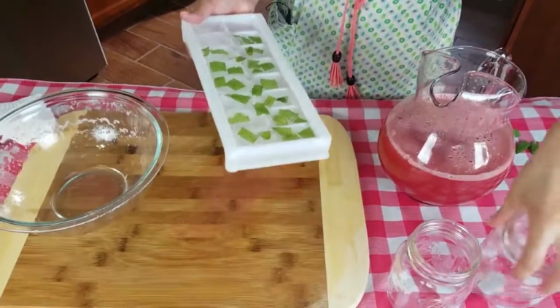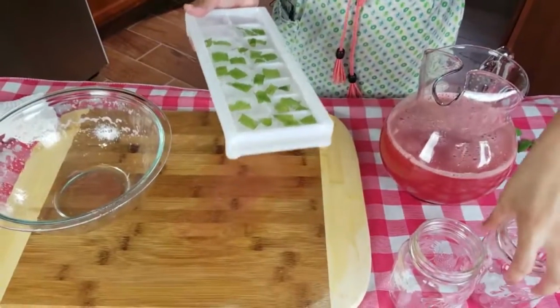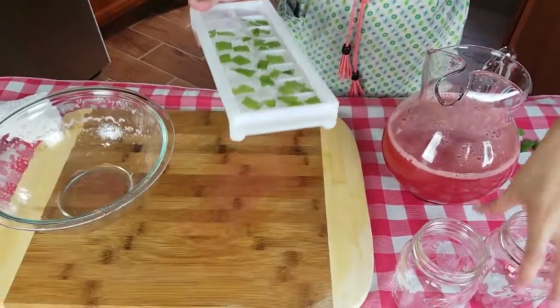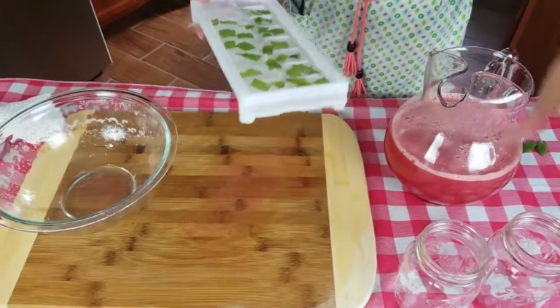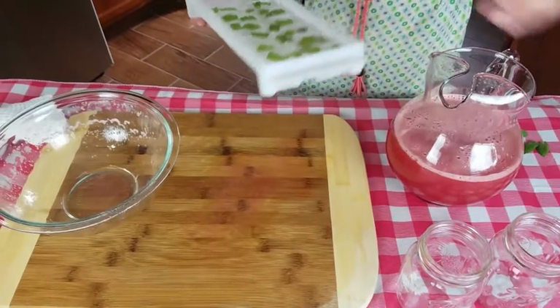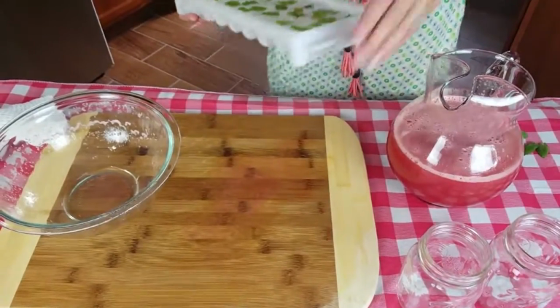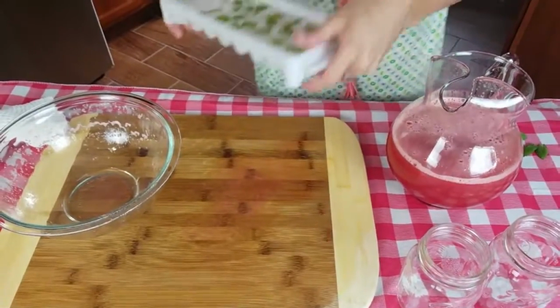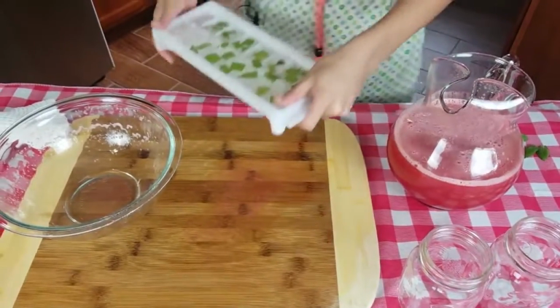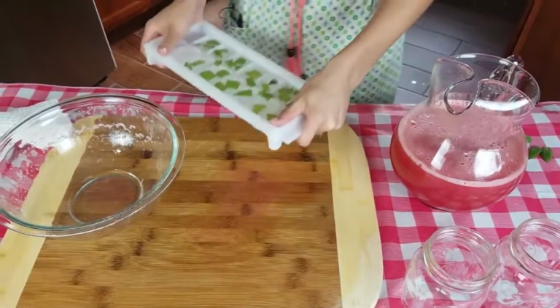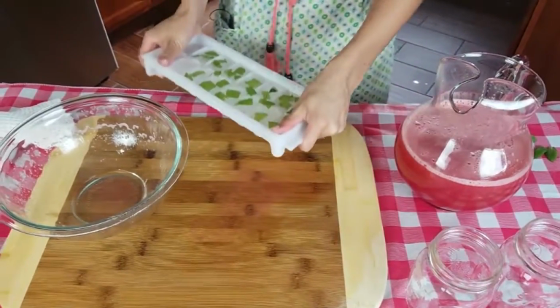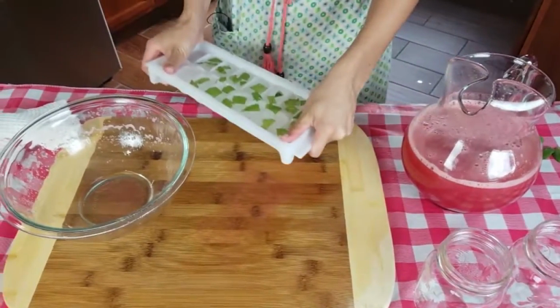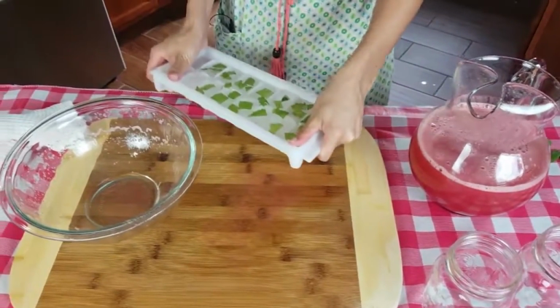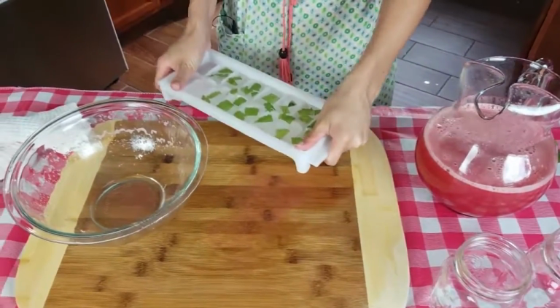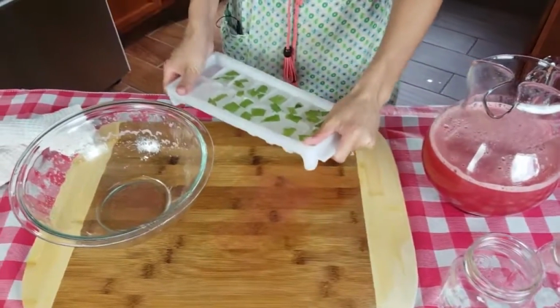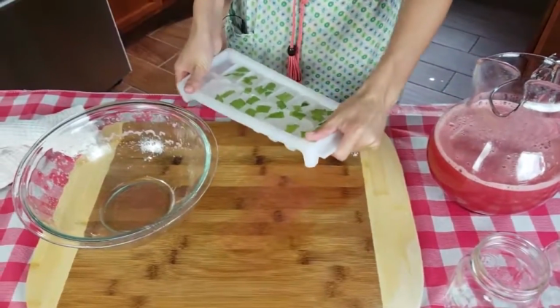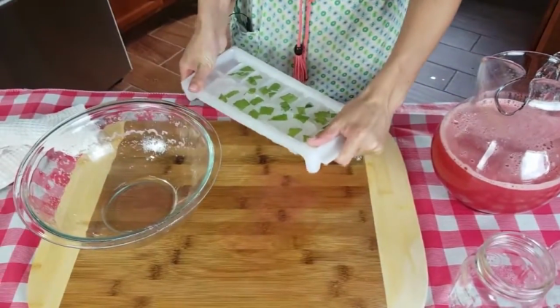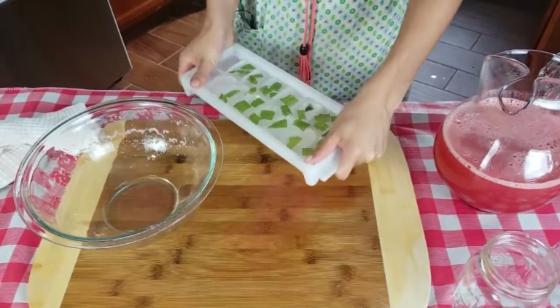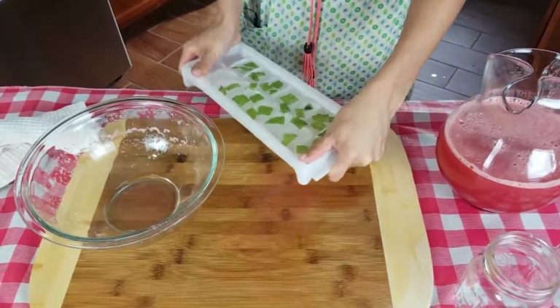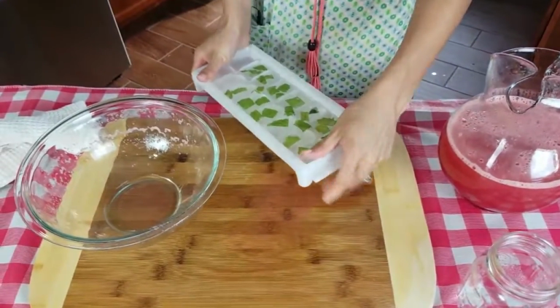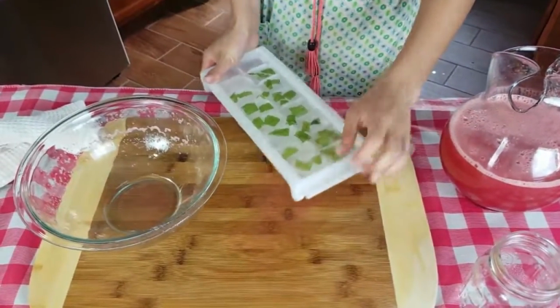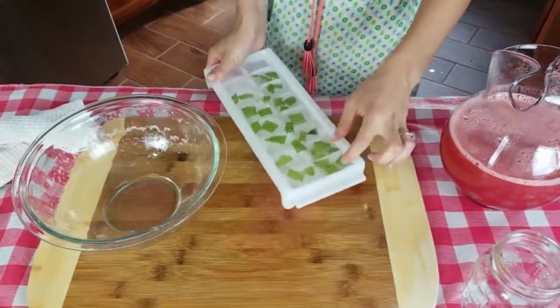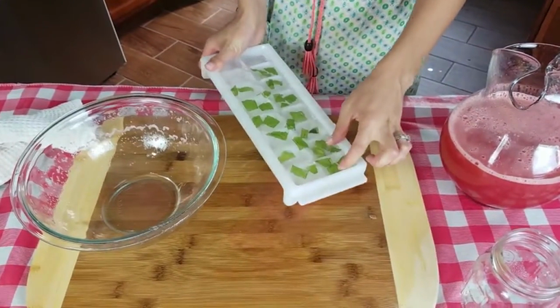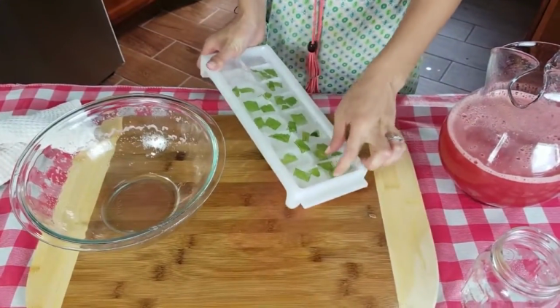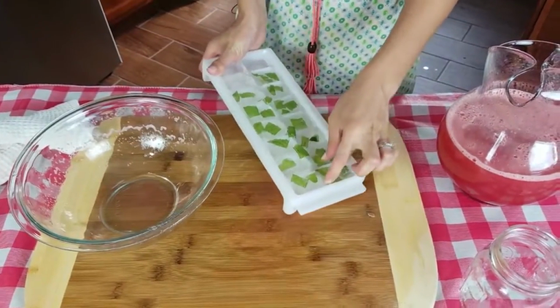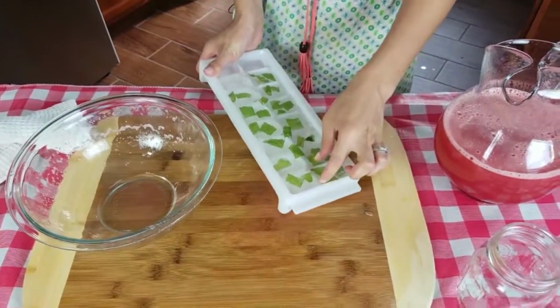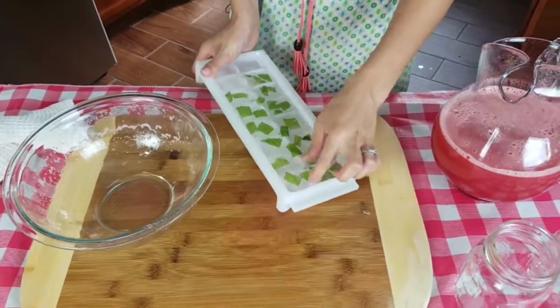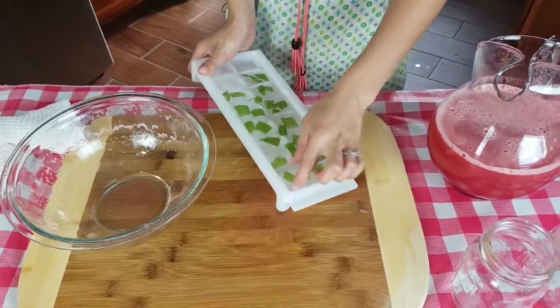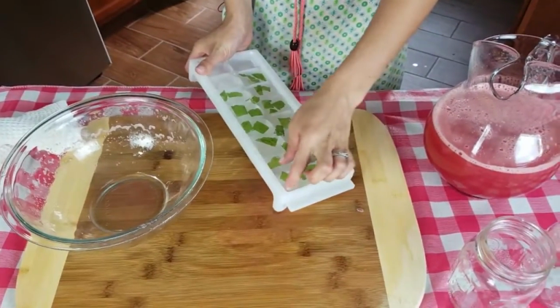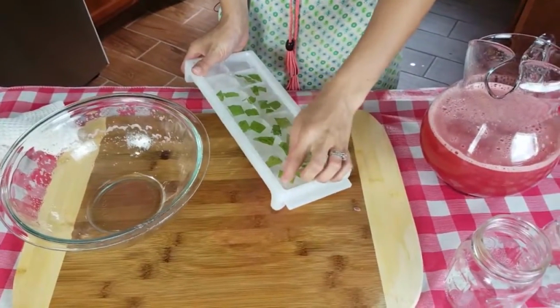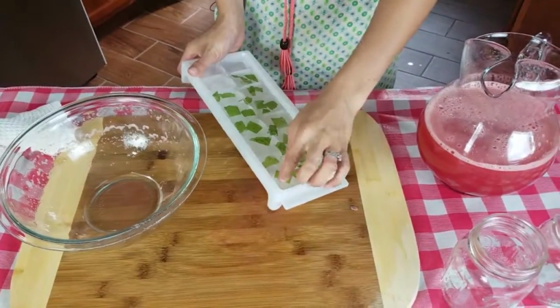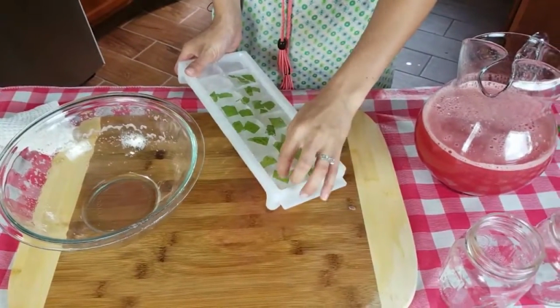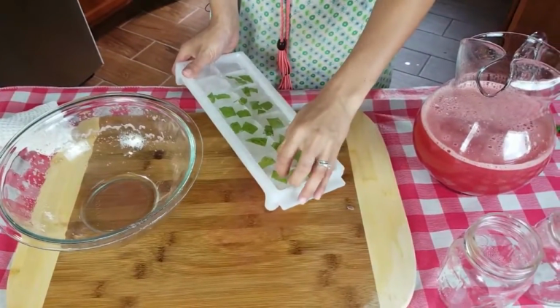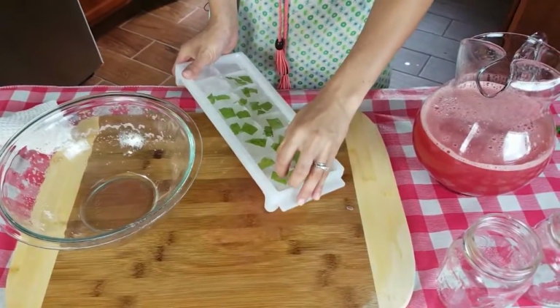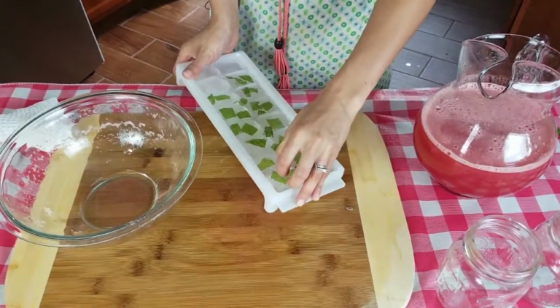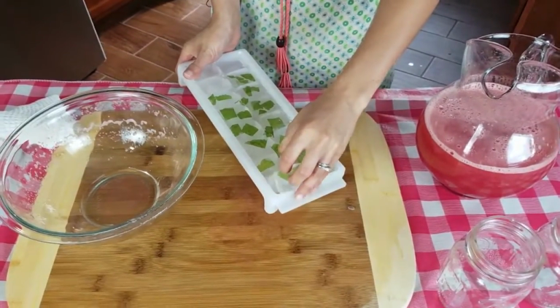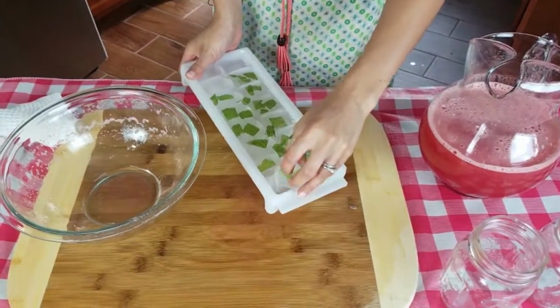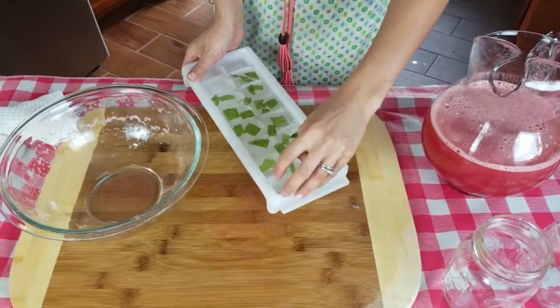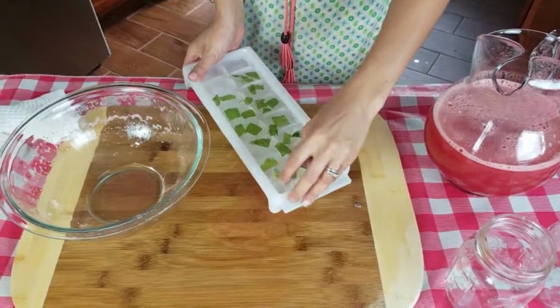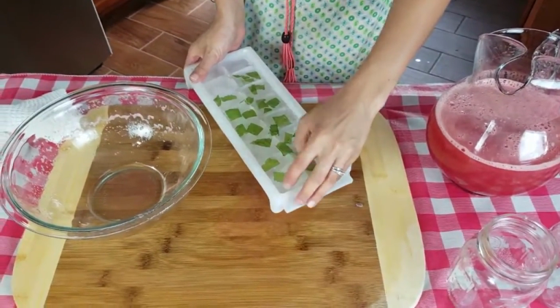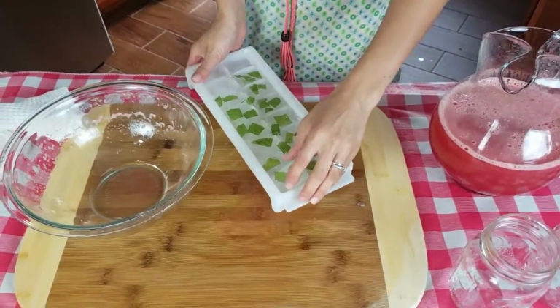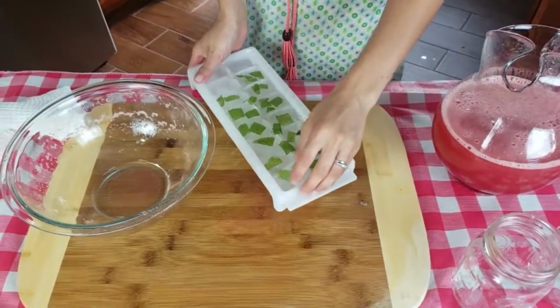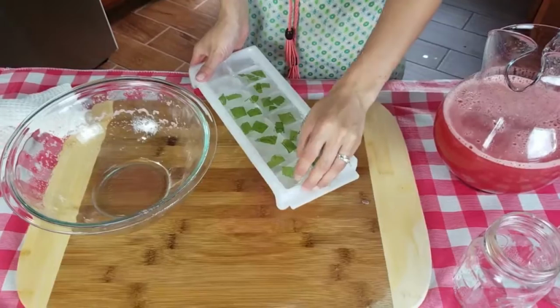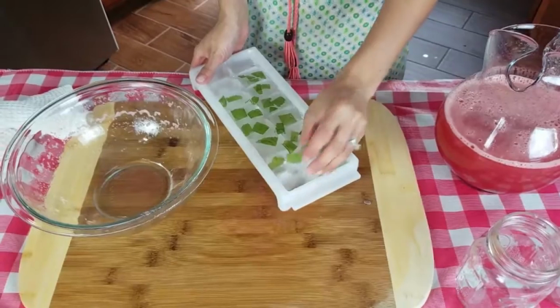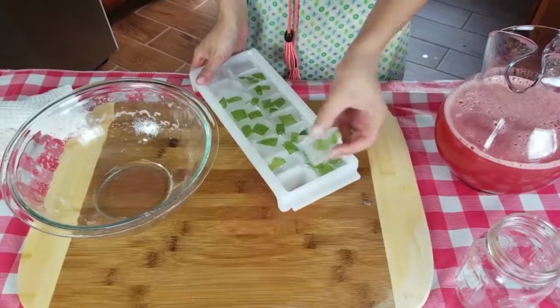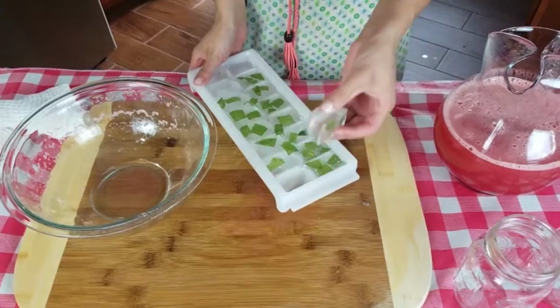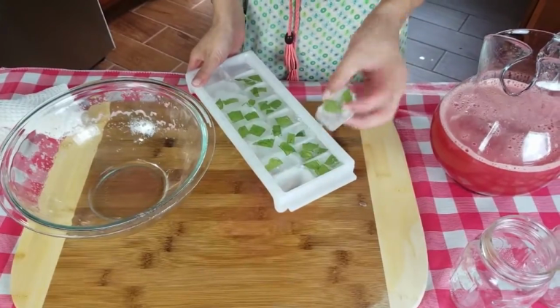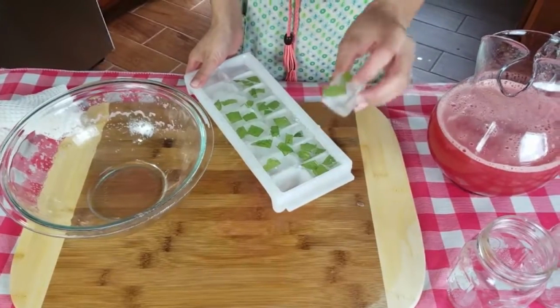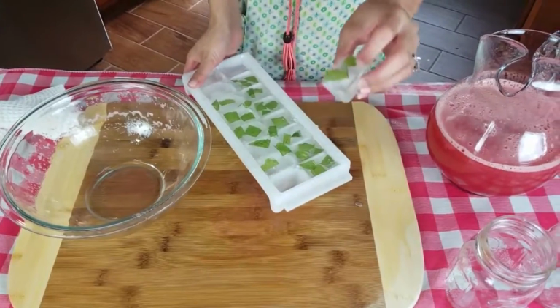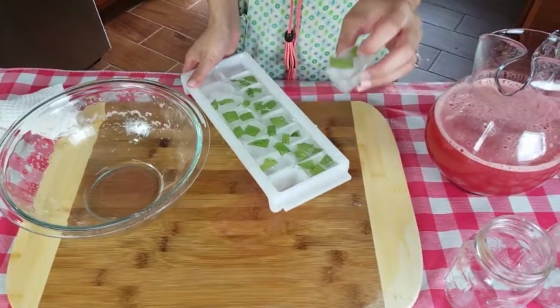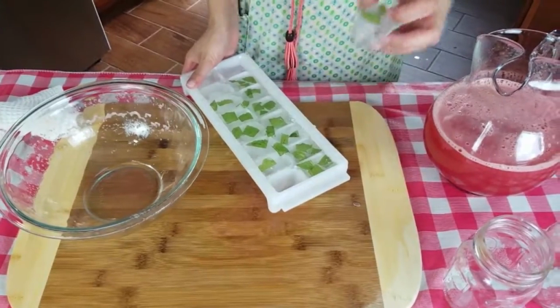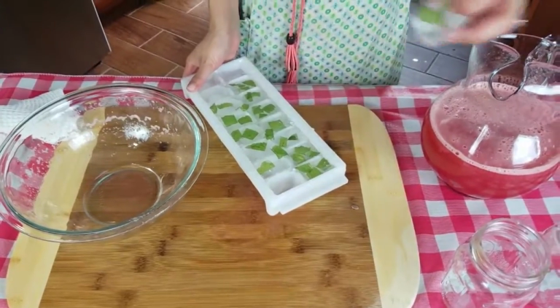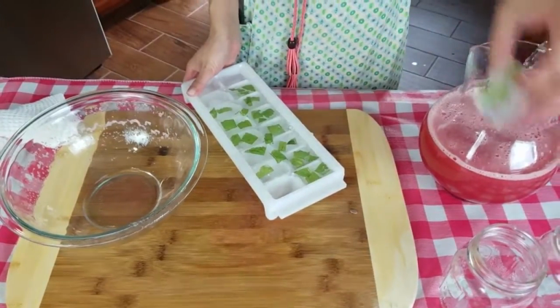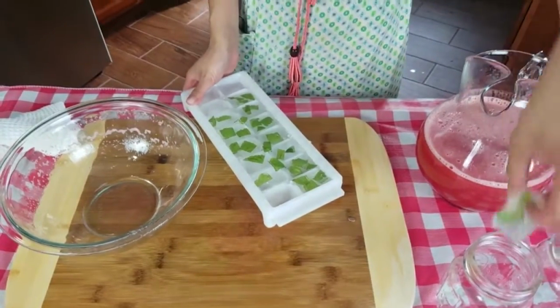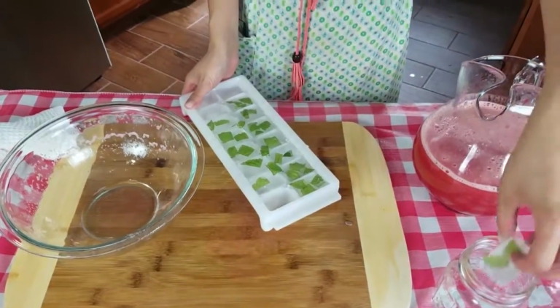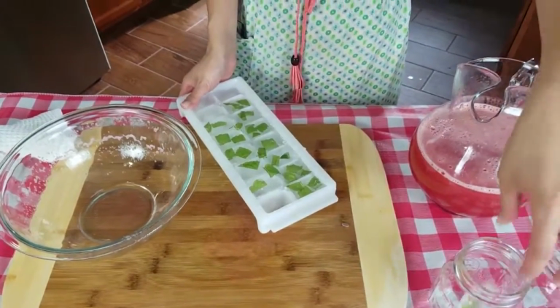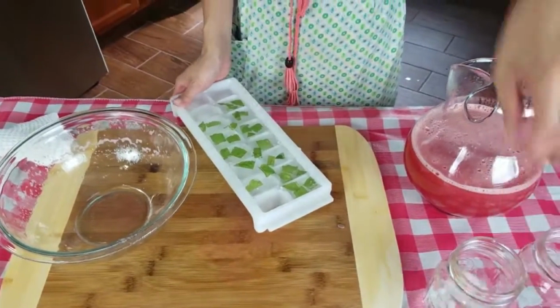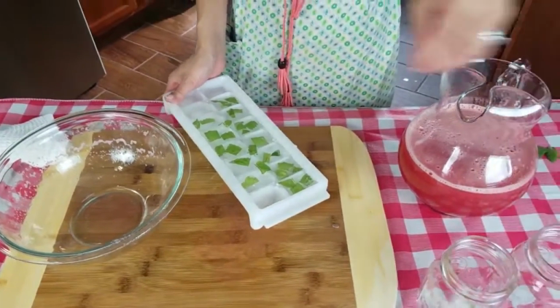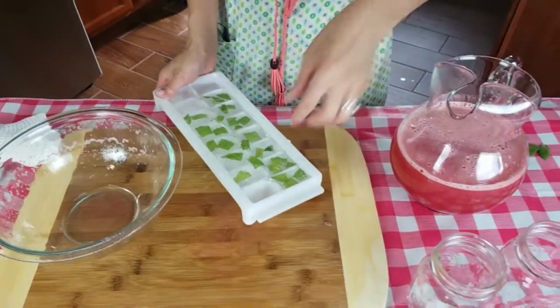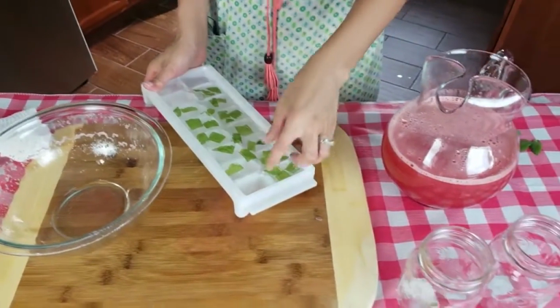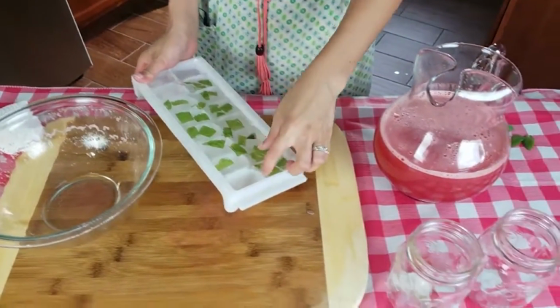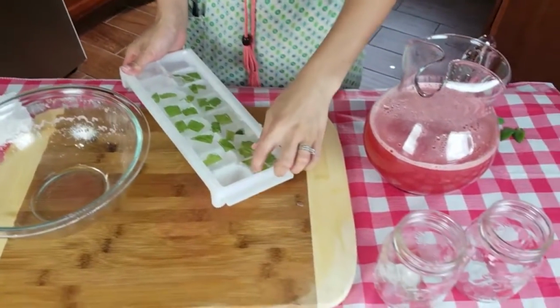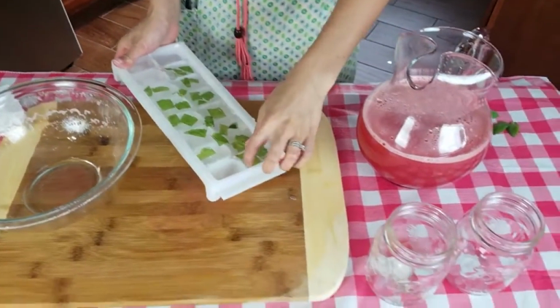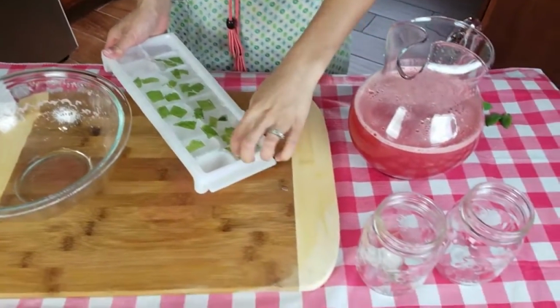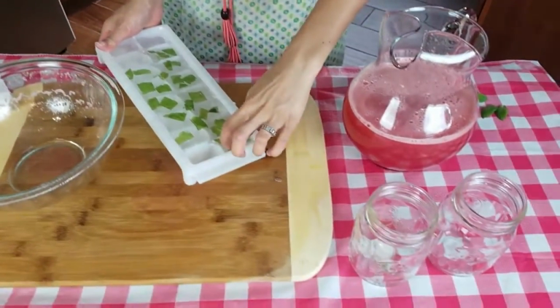I like to add mint to mine, so I boil some mint in some water and then I just make them into ice cubes.